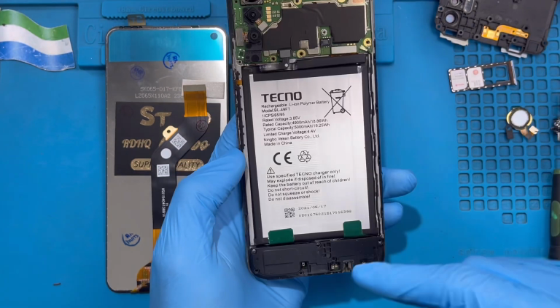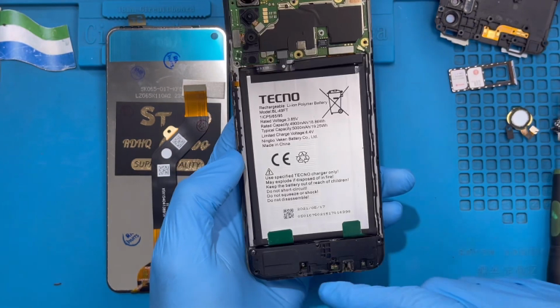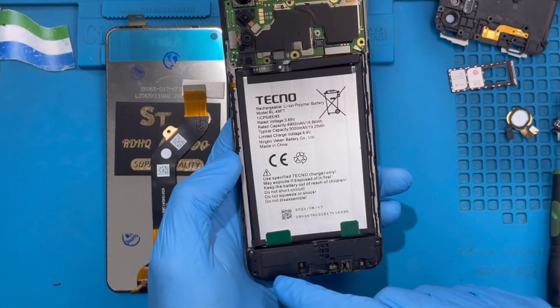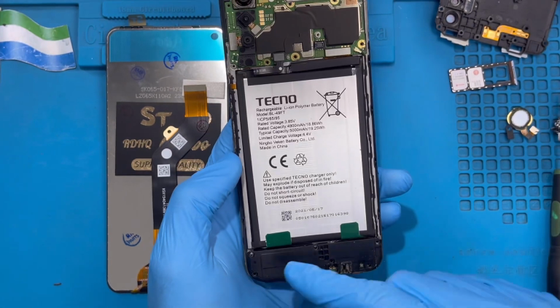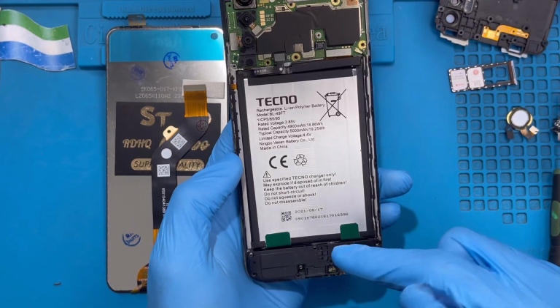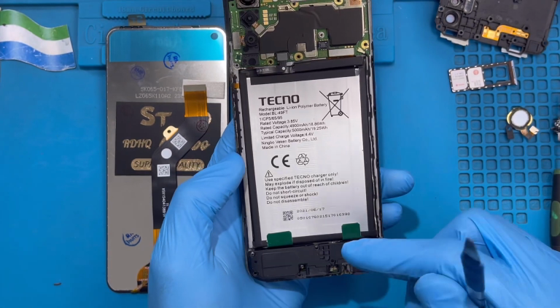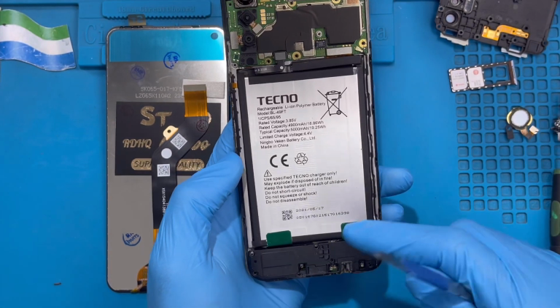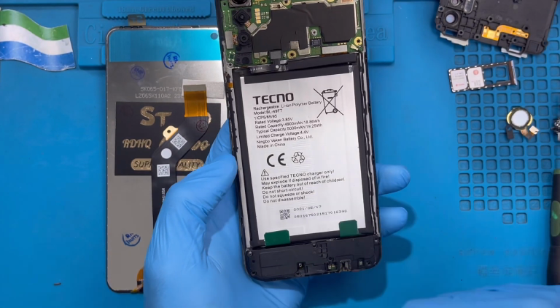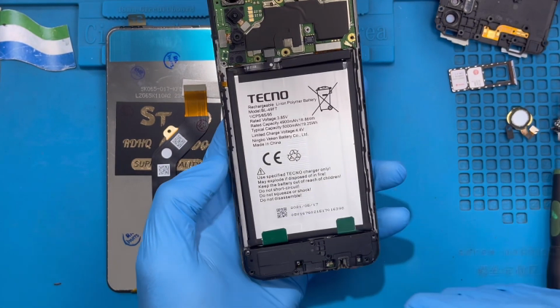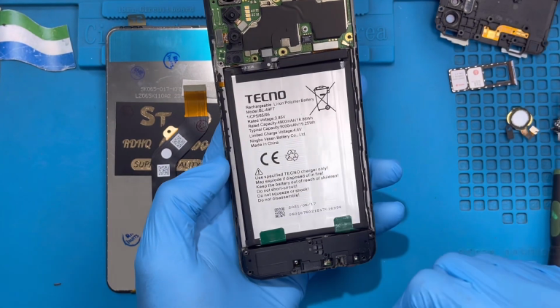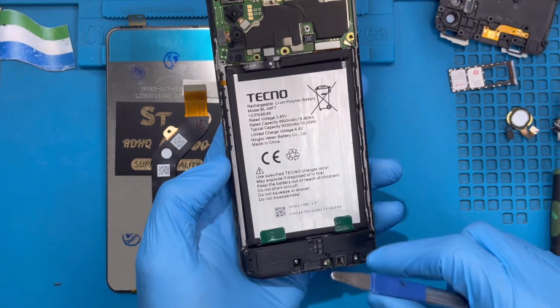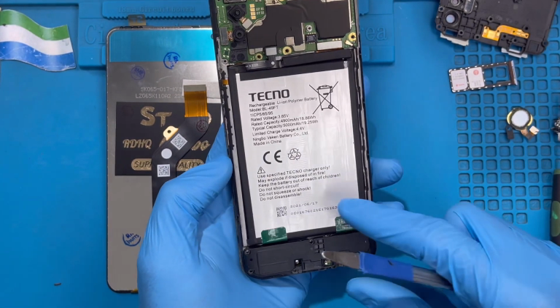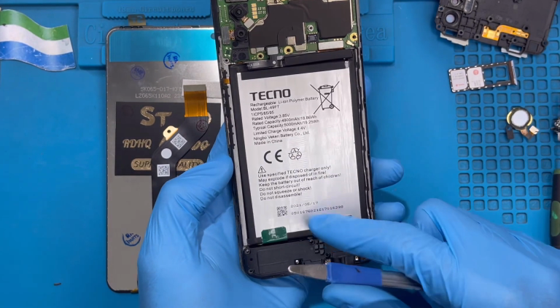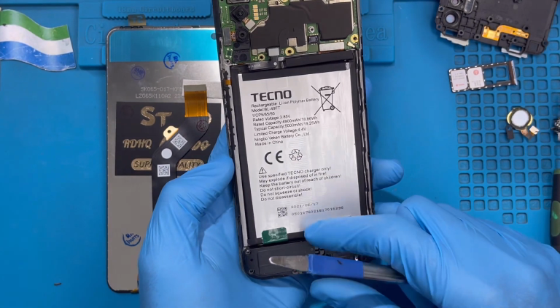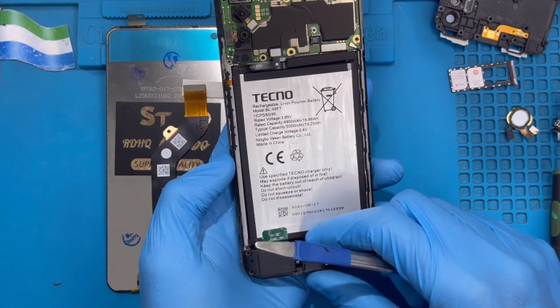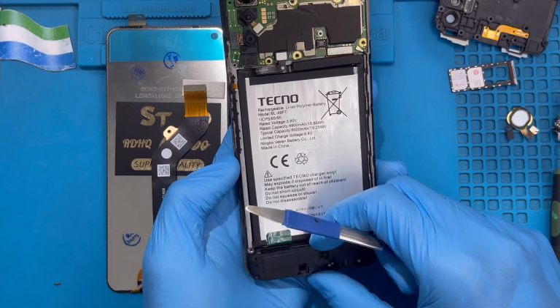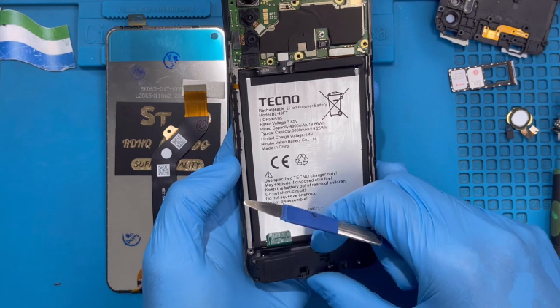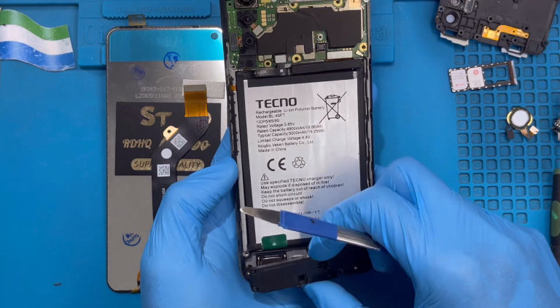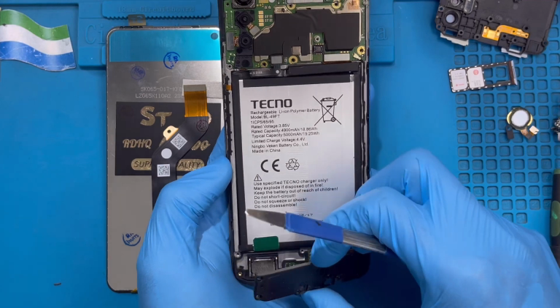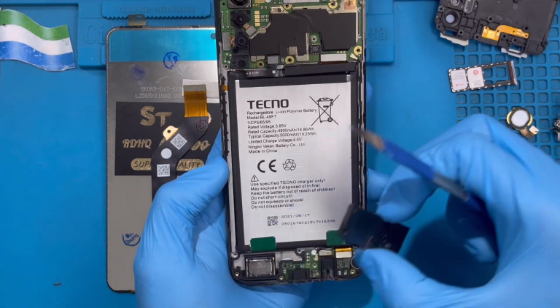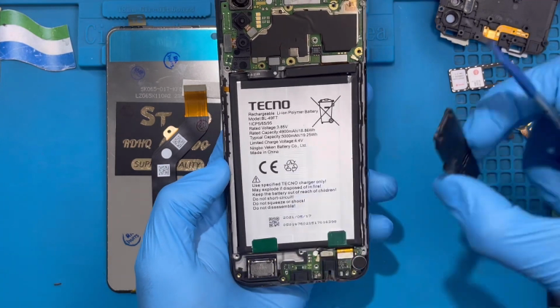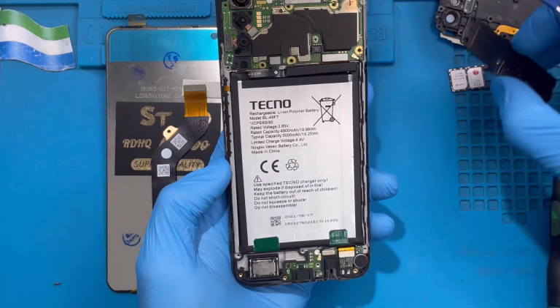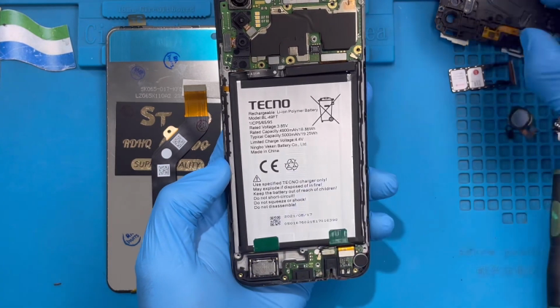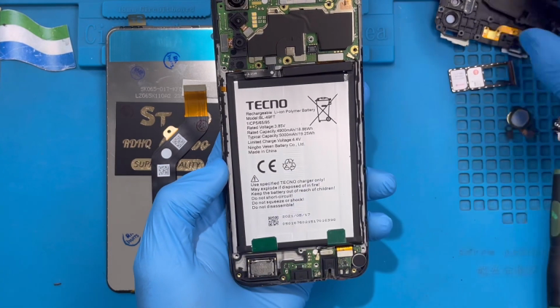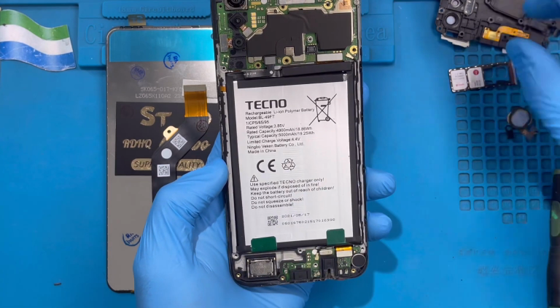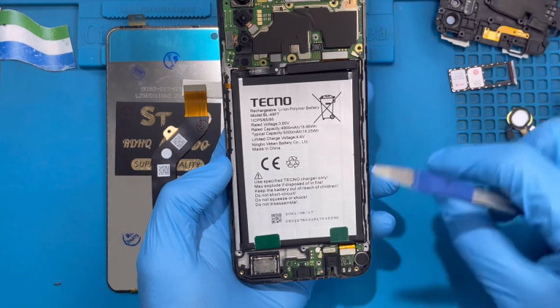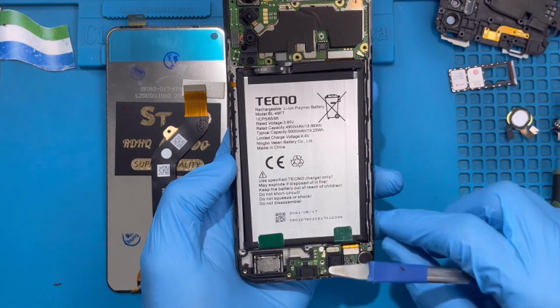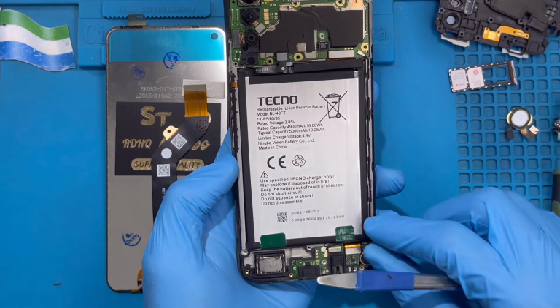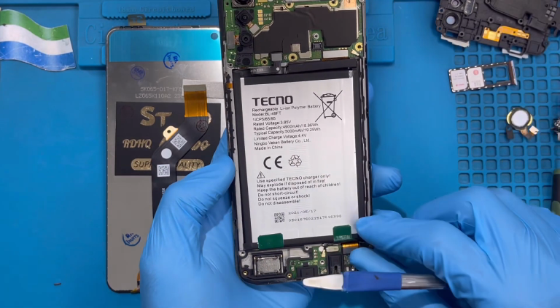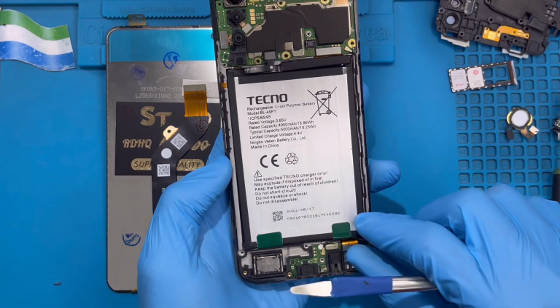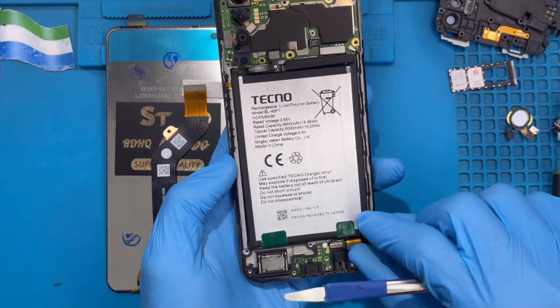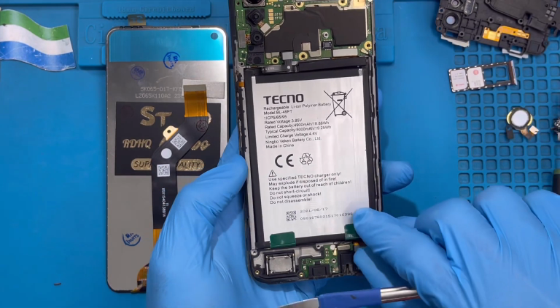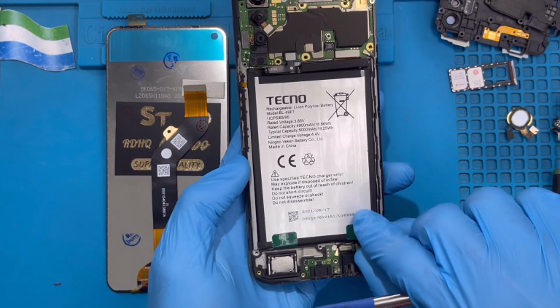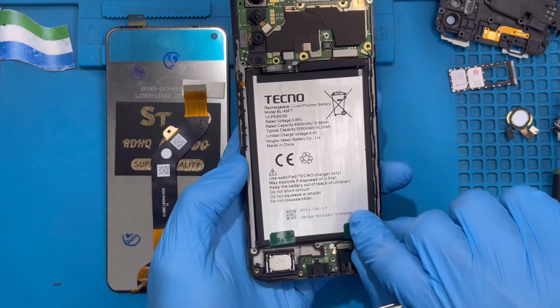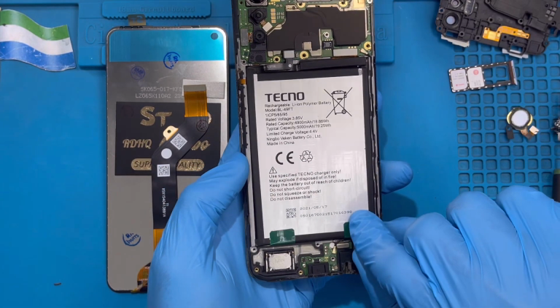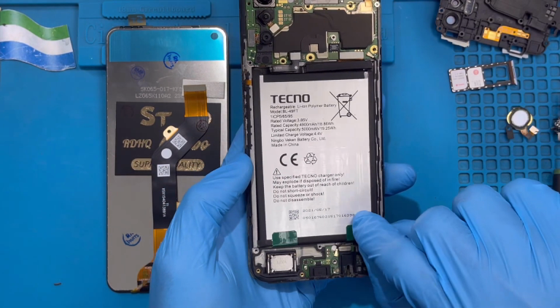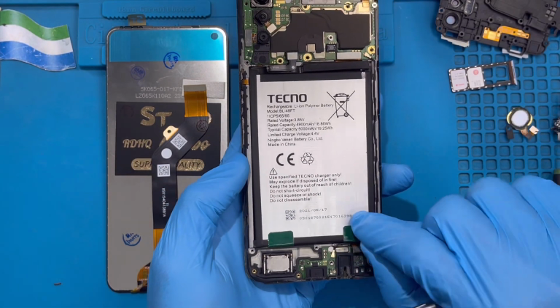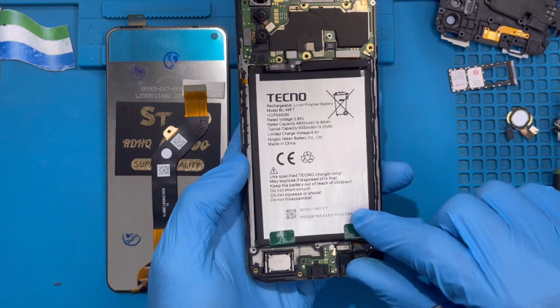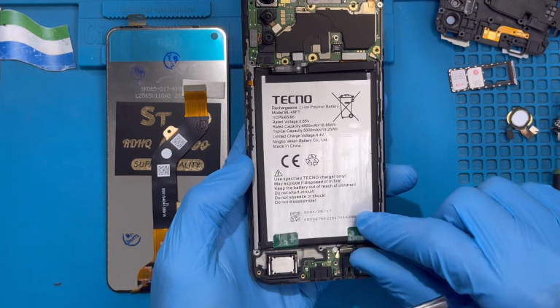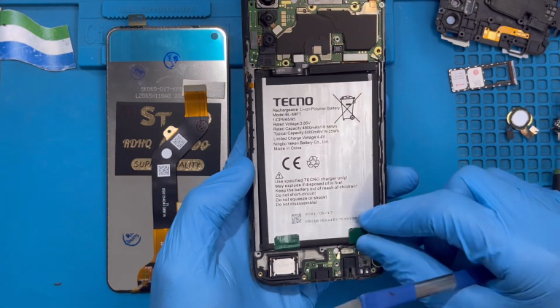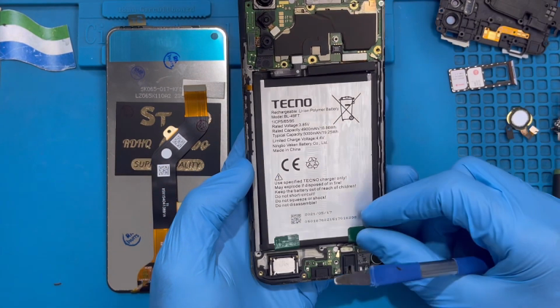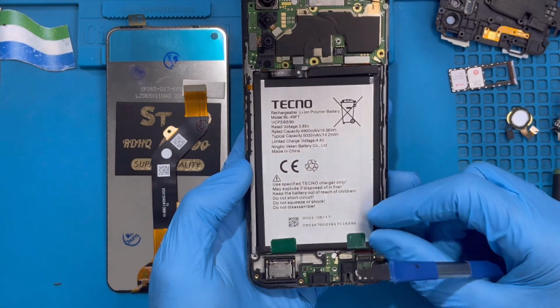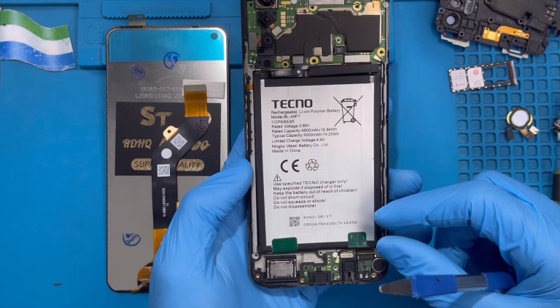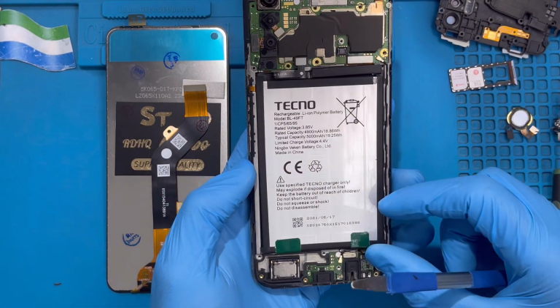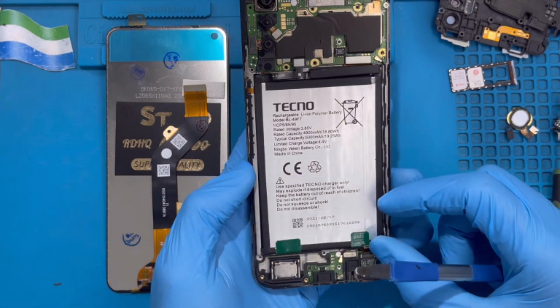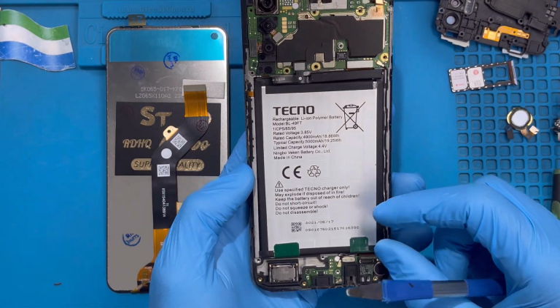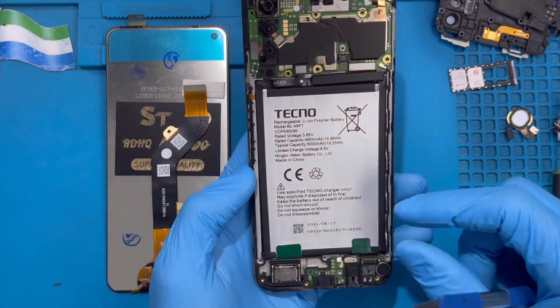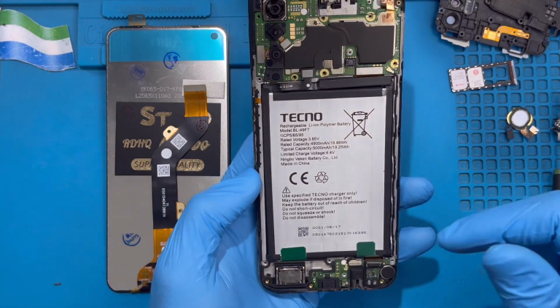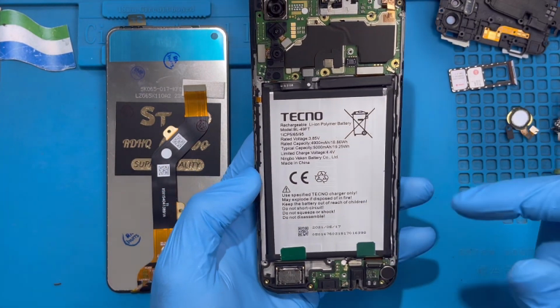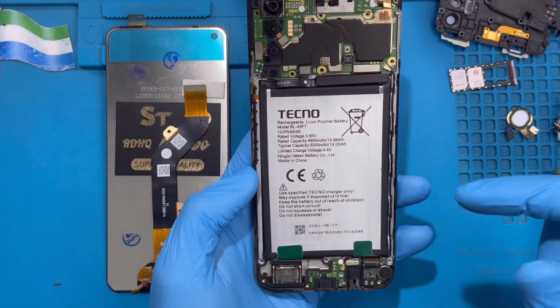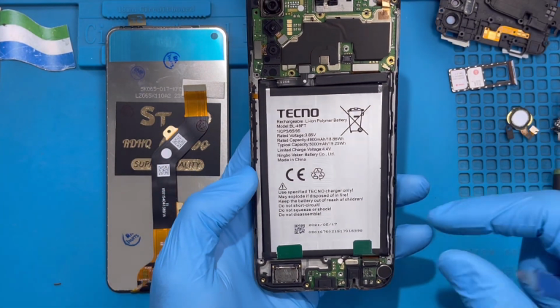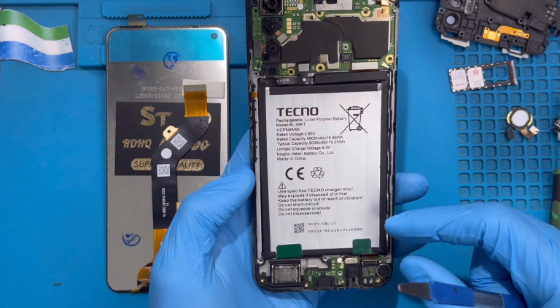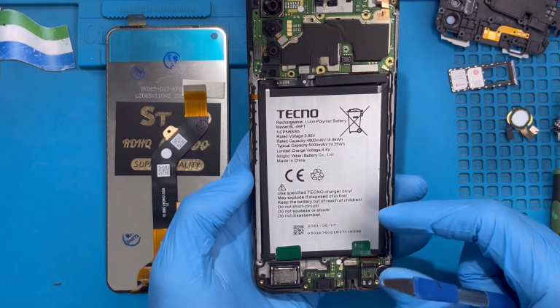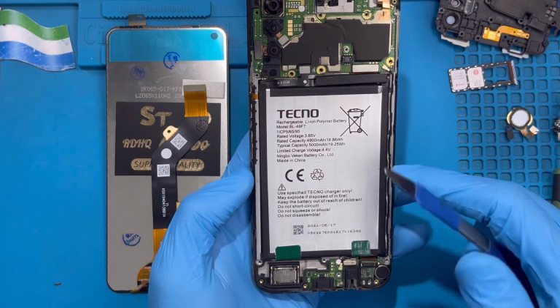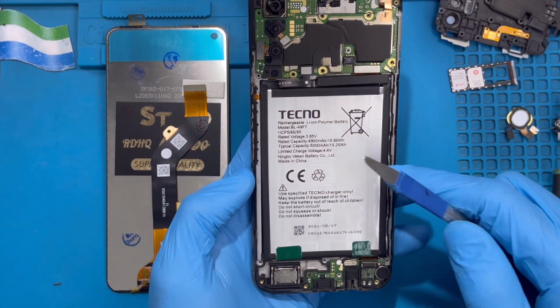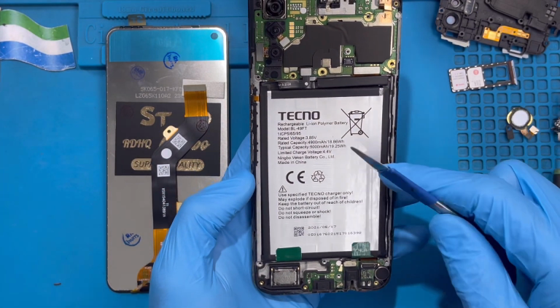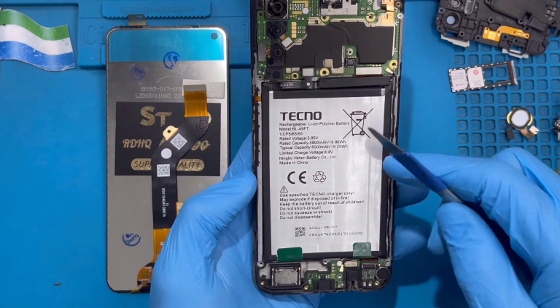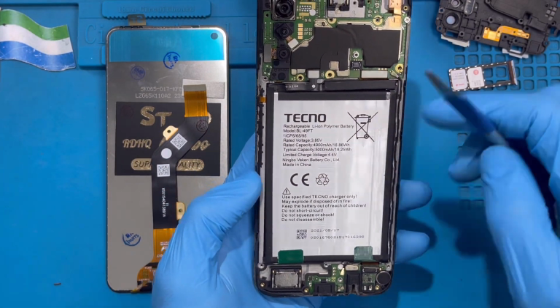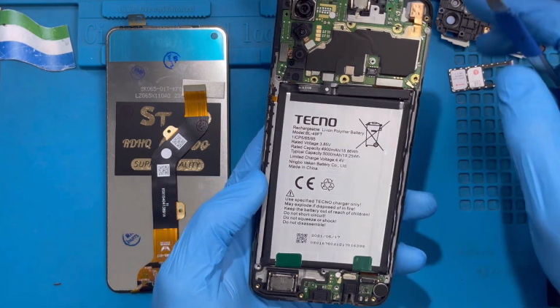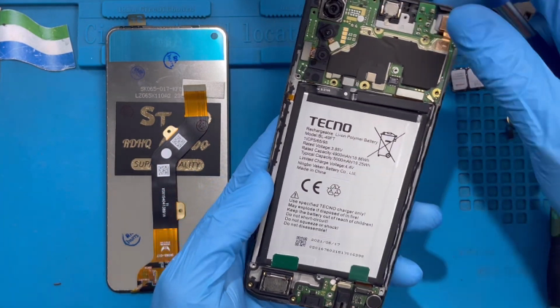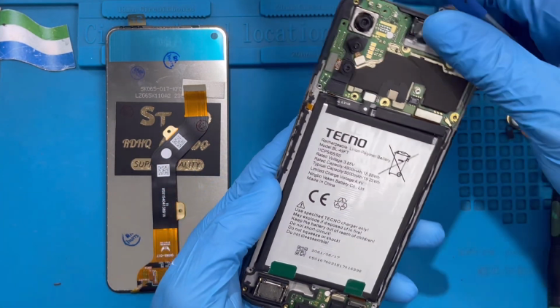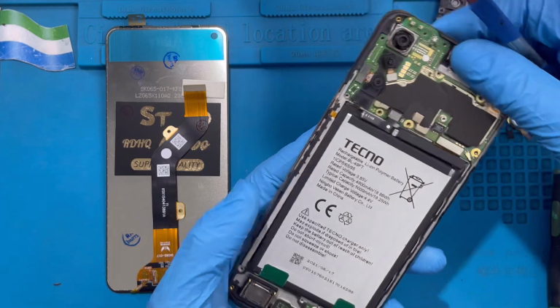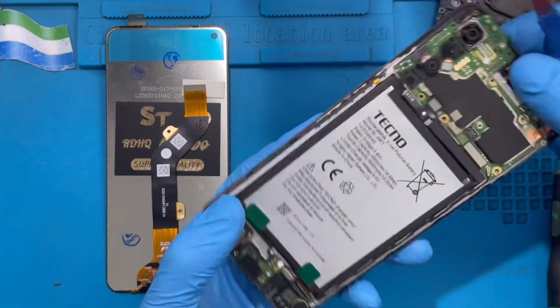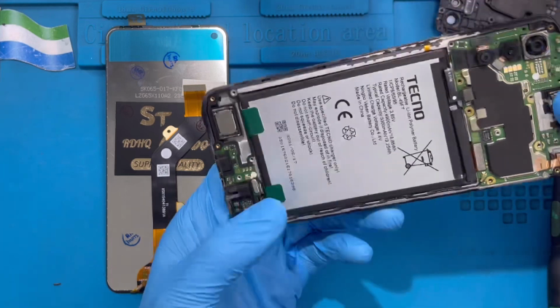After taking out all the screws down here, remove the ringer. This is going to the LCD connector from this side. Now you need to remove the battery.